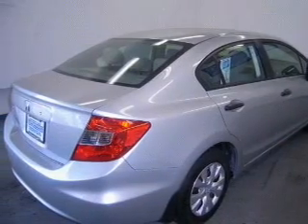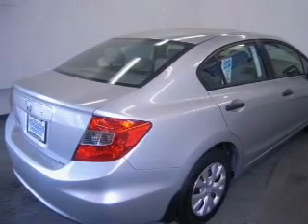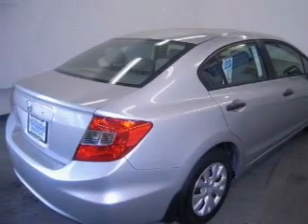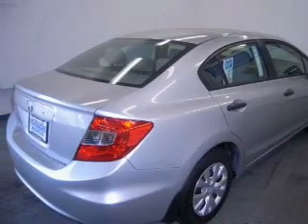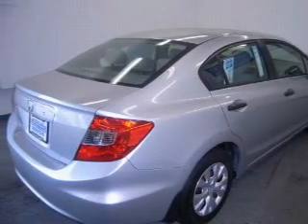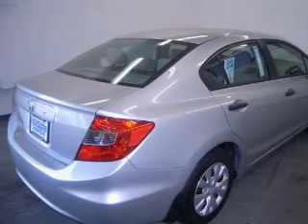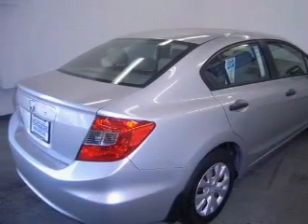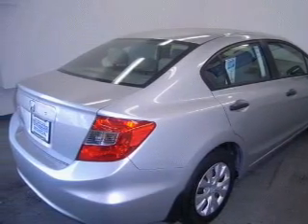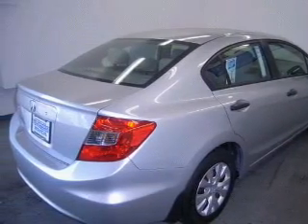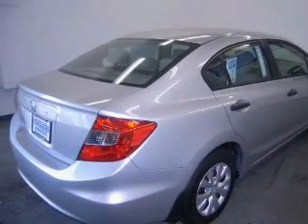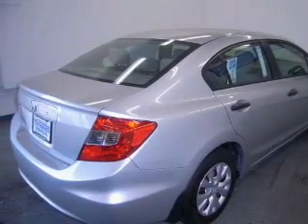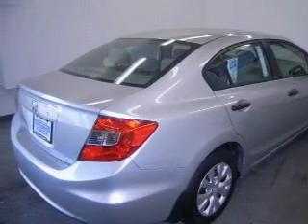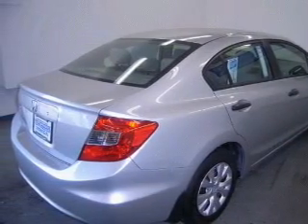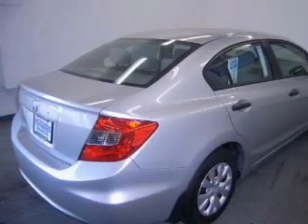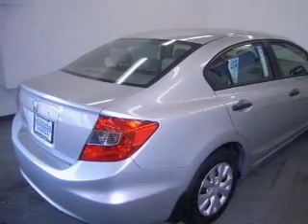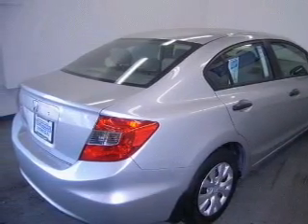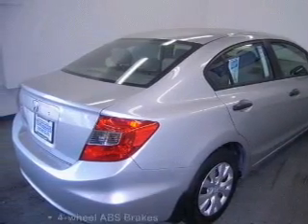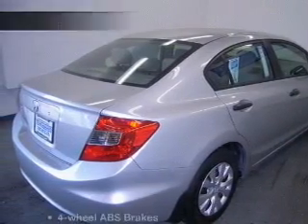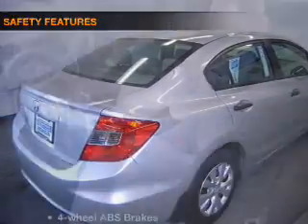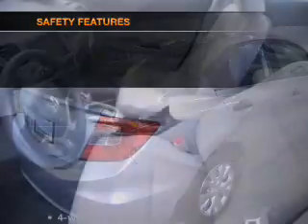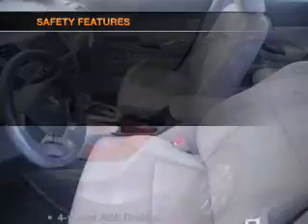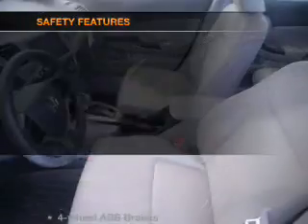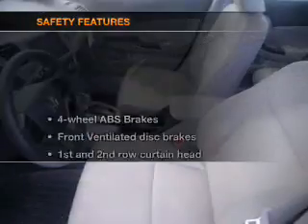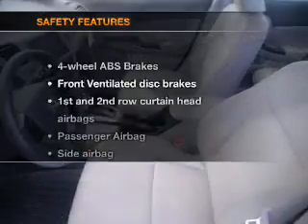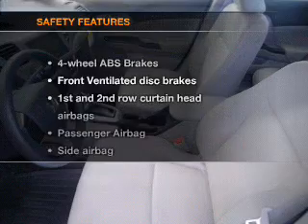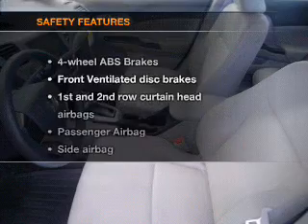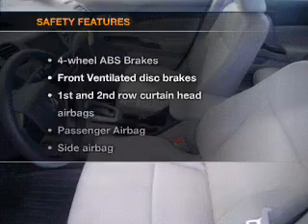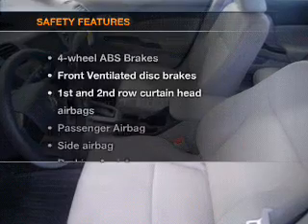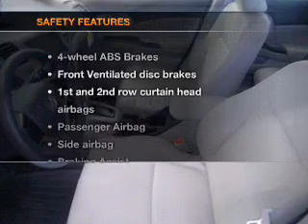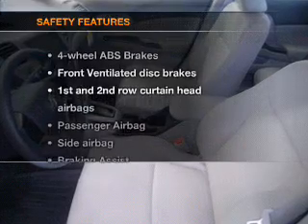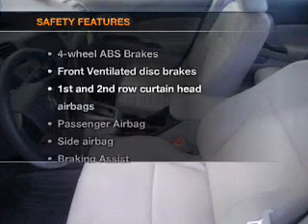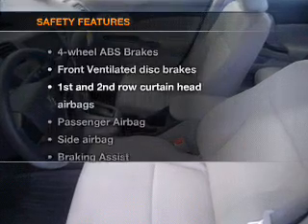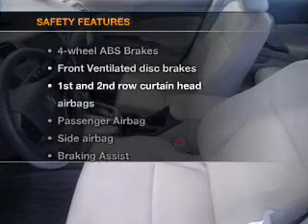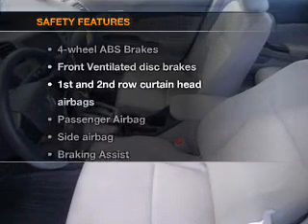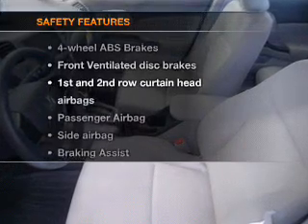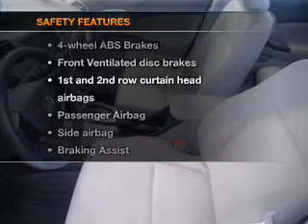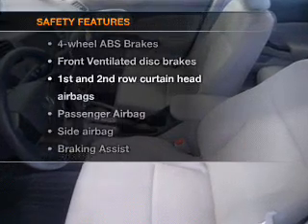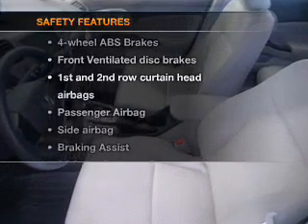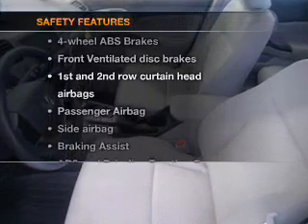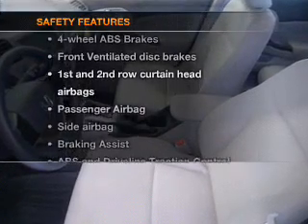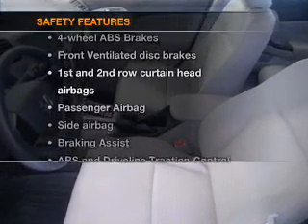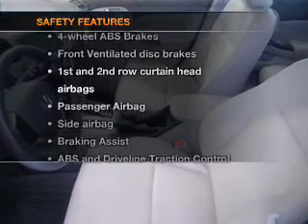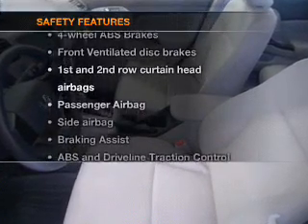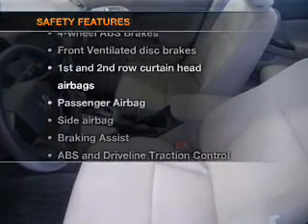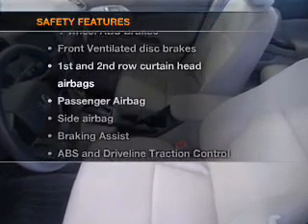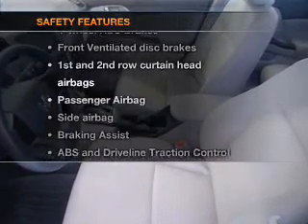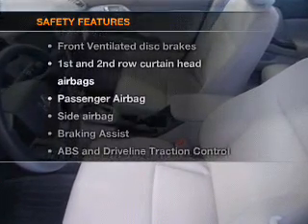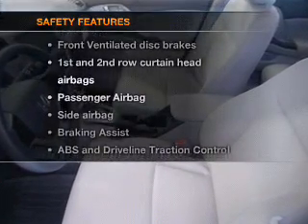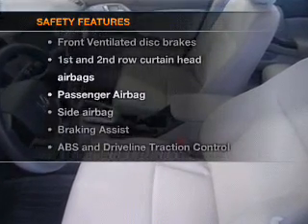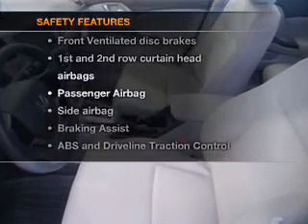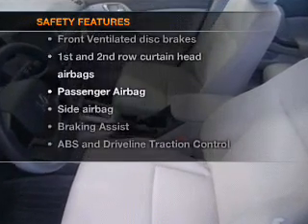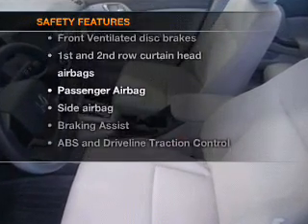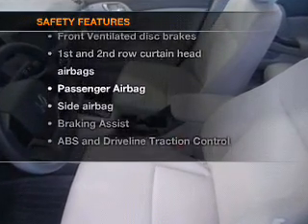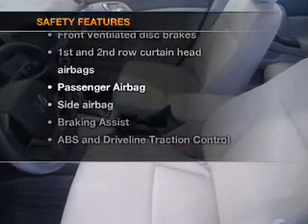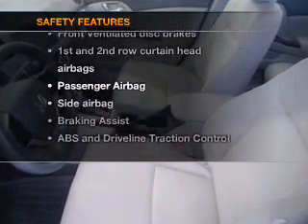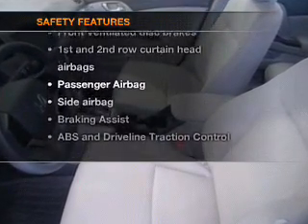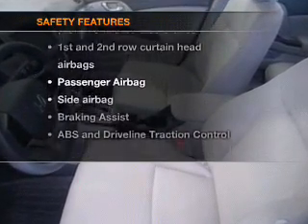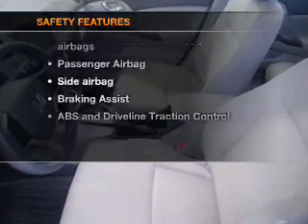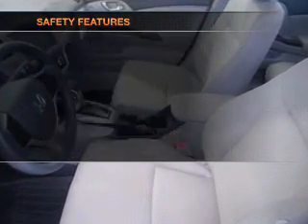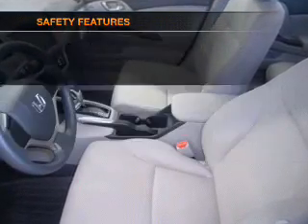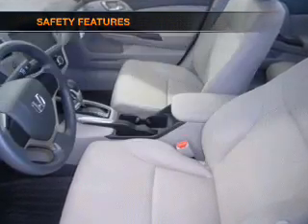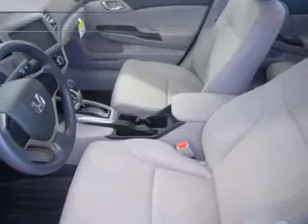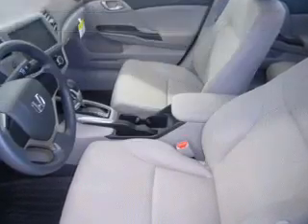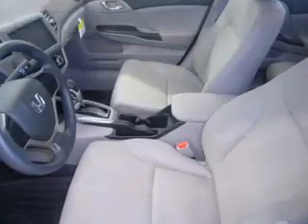Power windows, power steering — if safety is a high priority, rest assured knowing these top safety components are included.